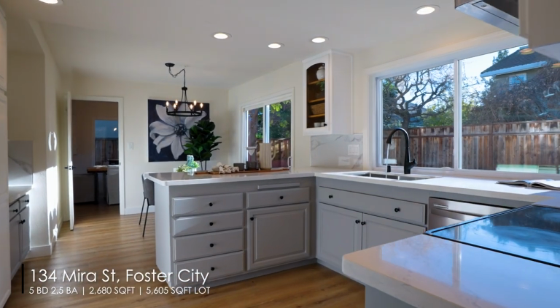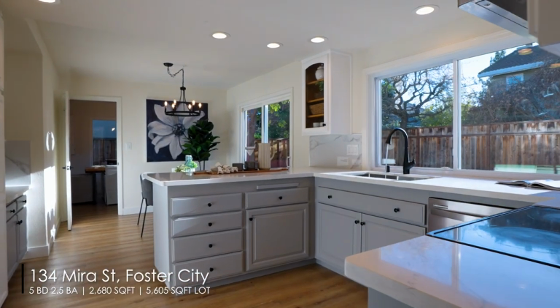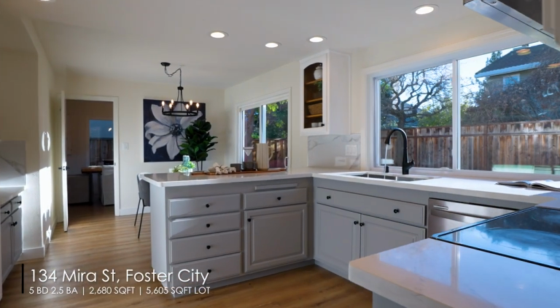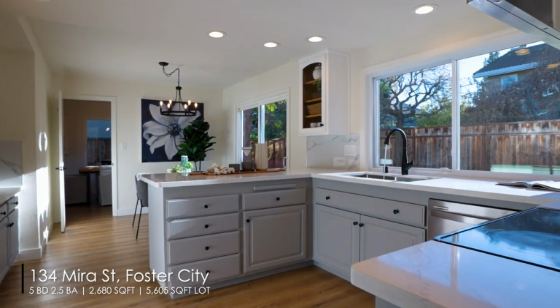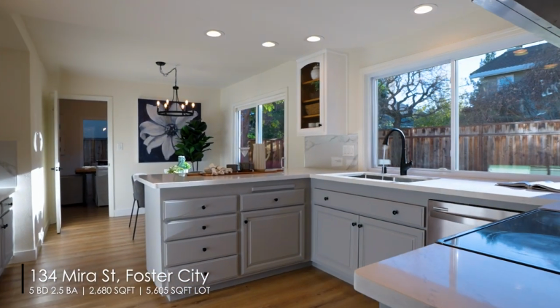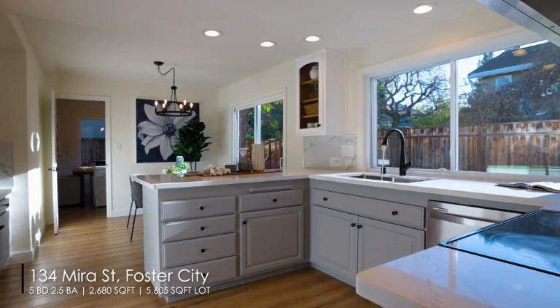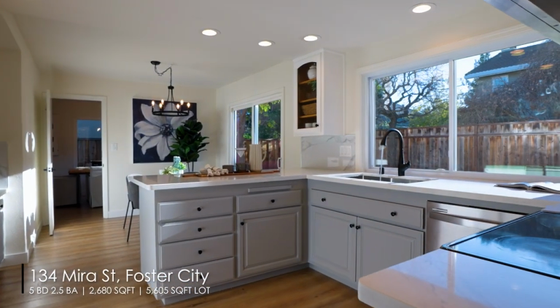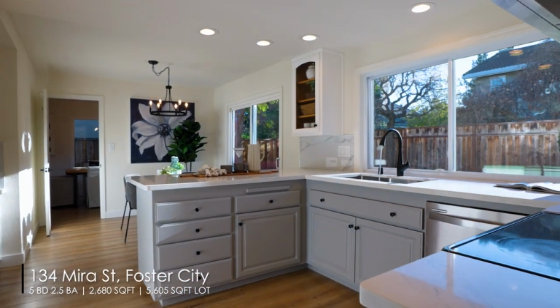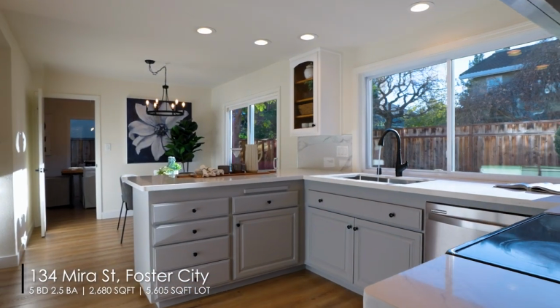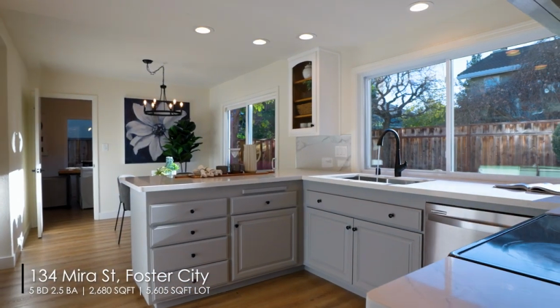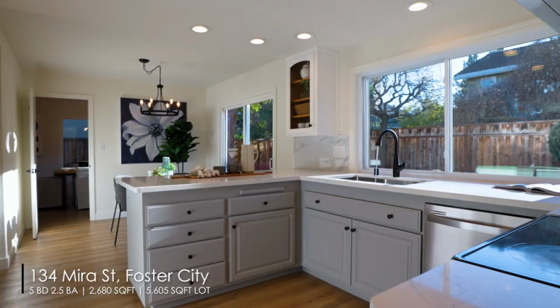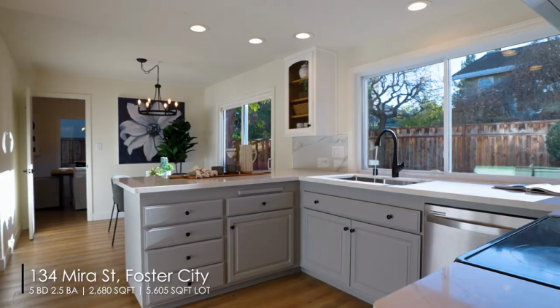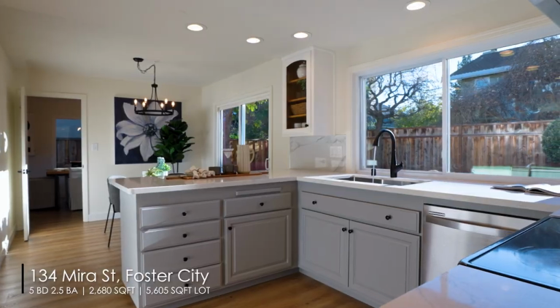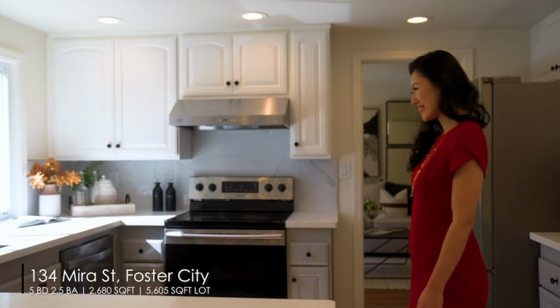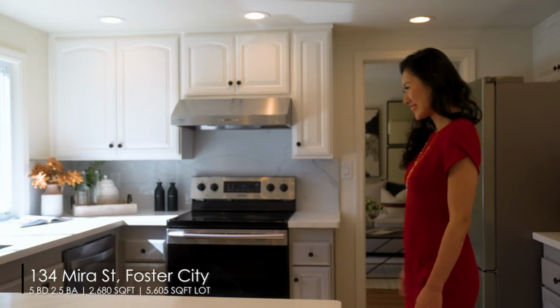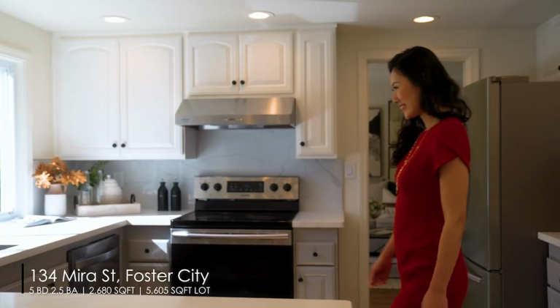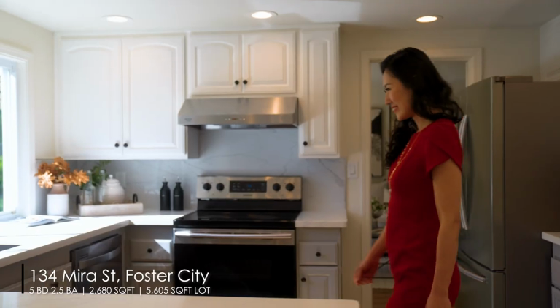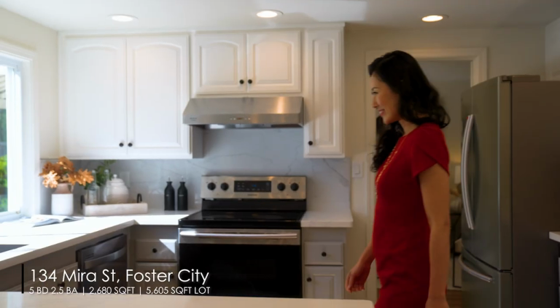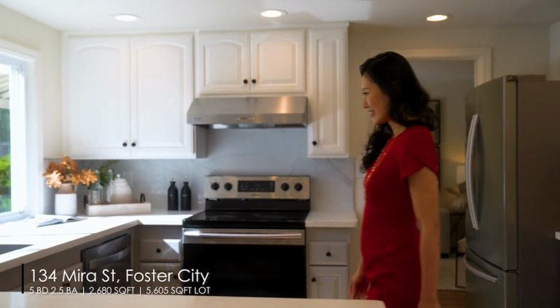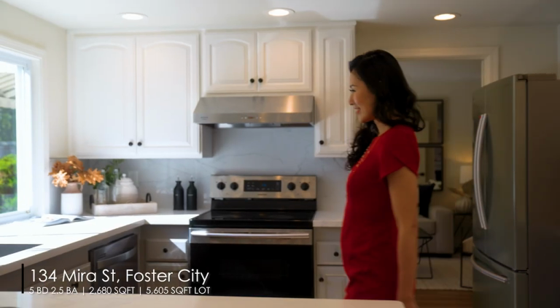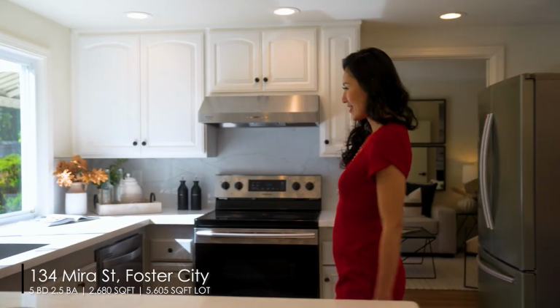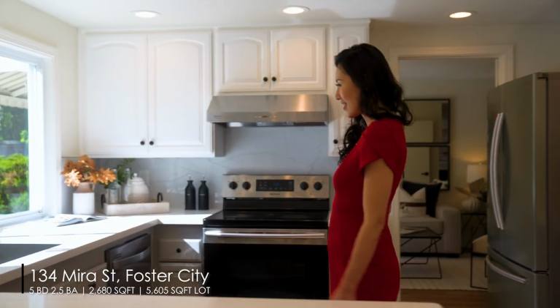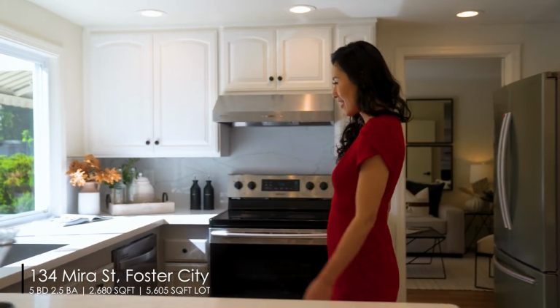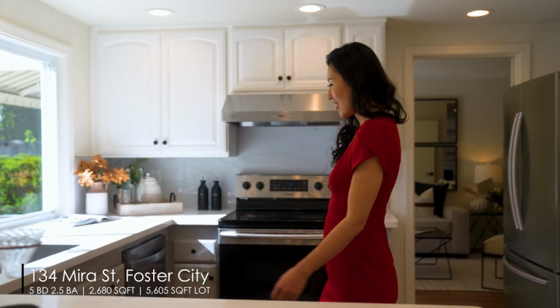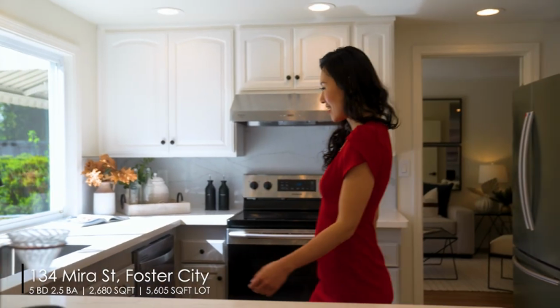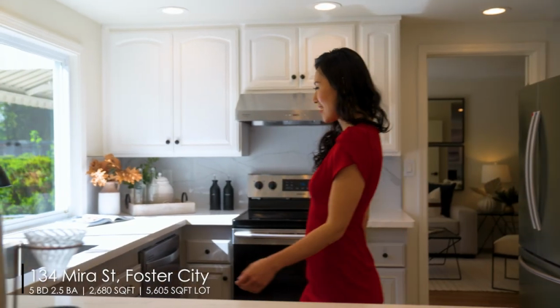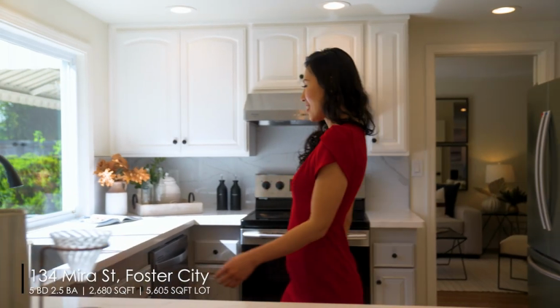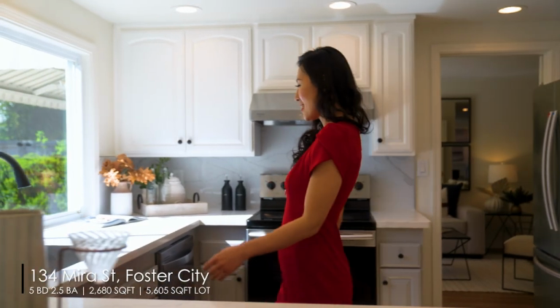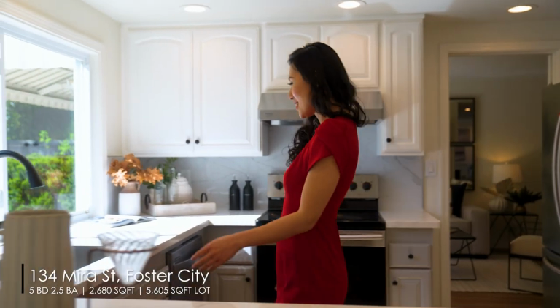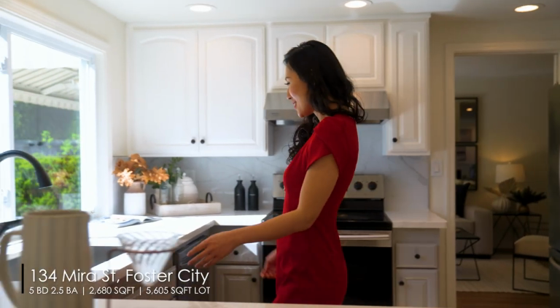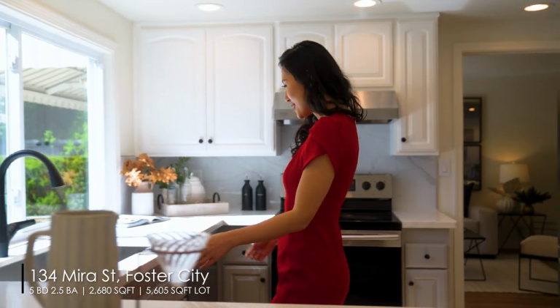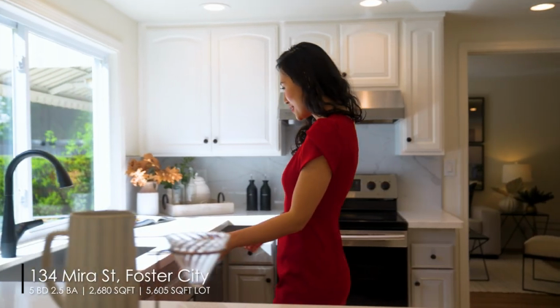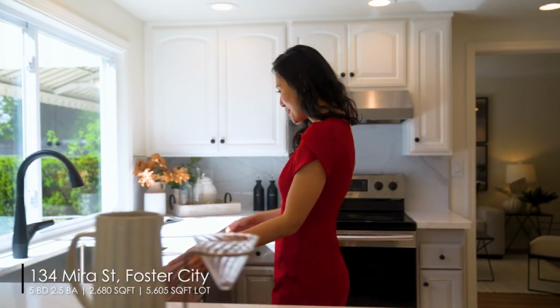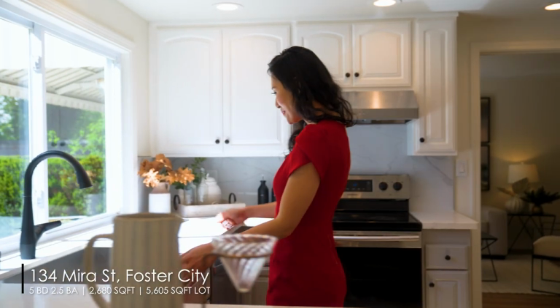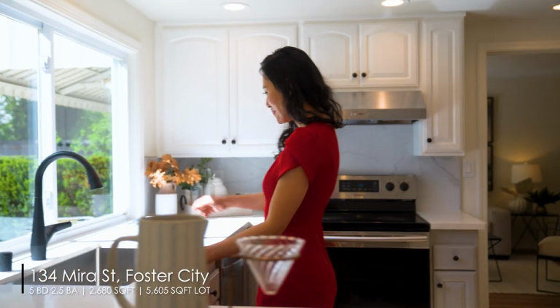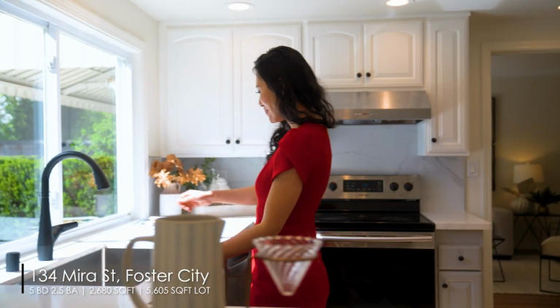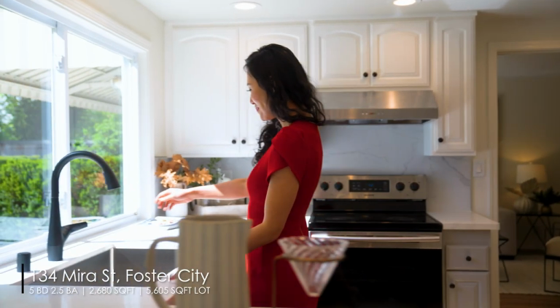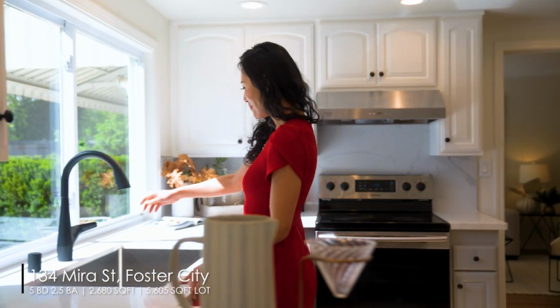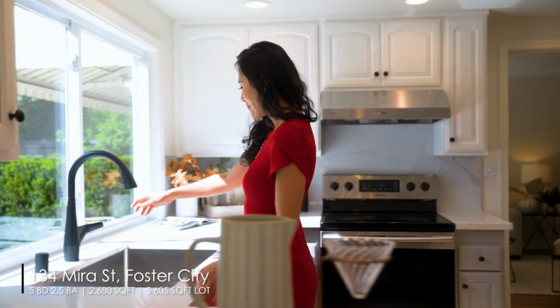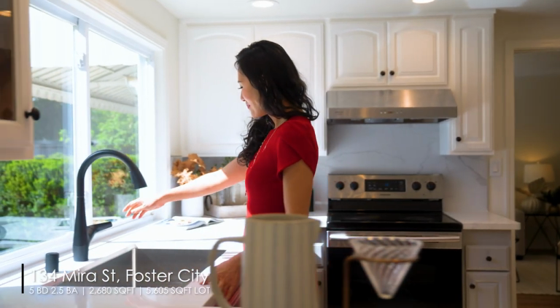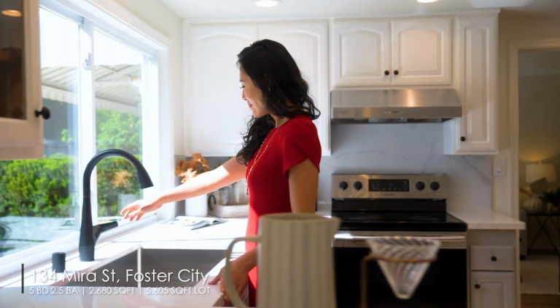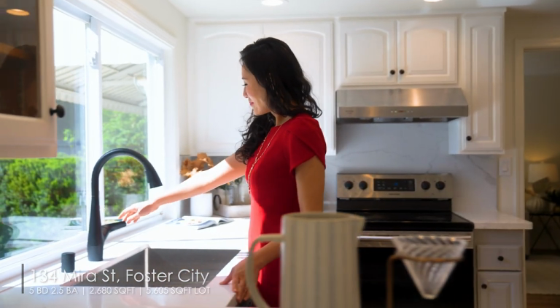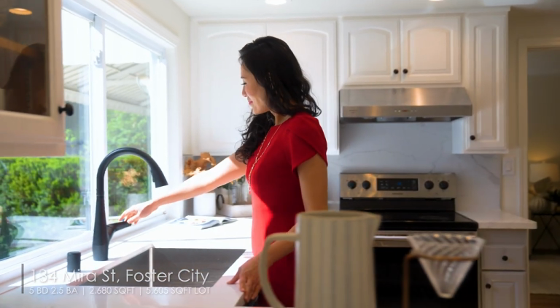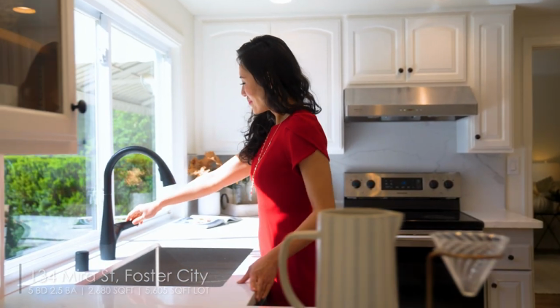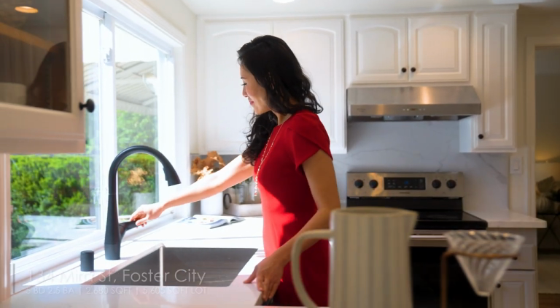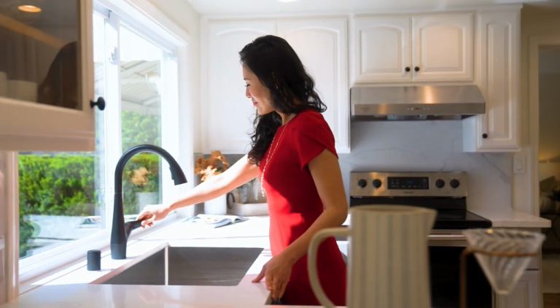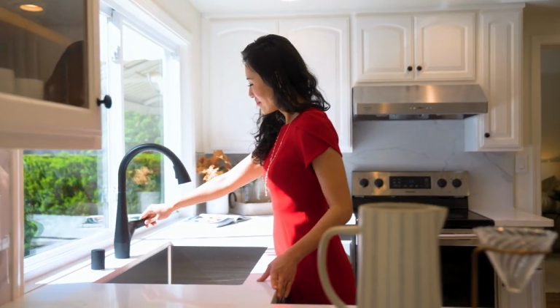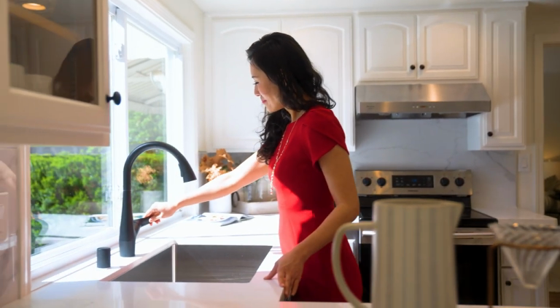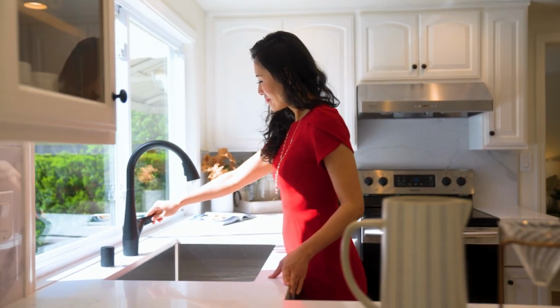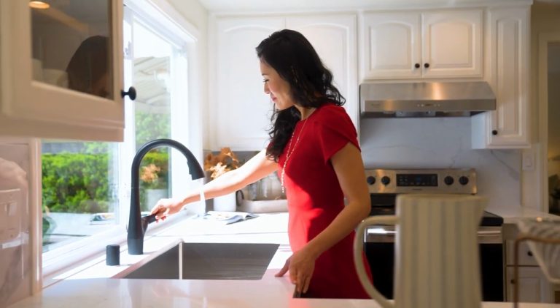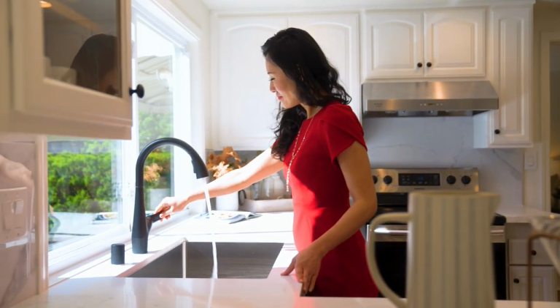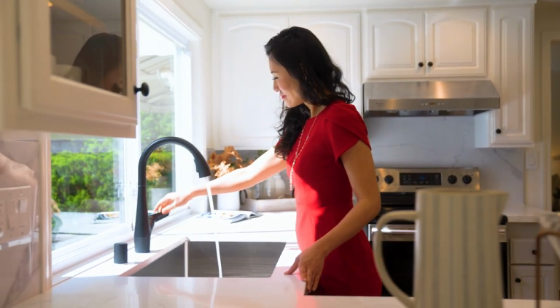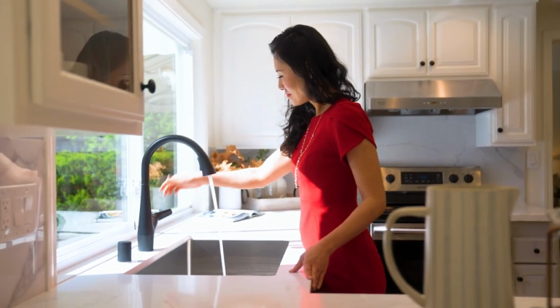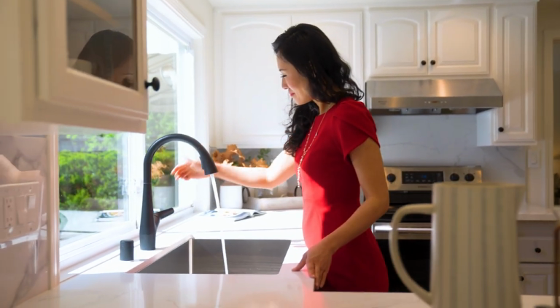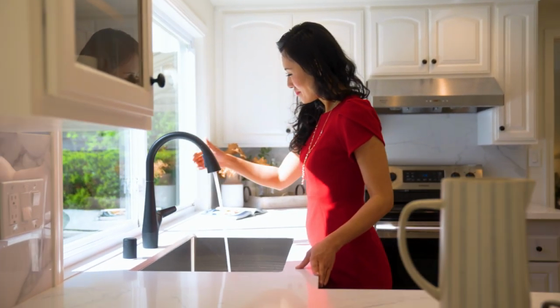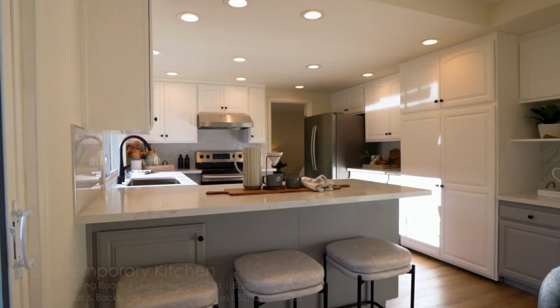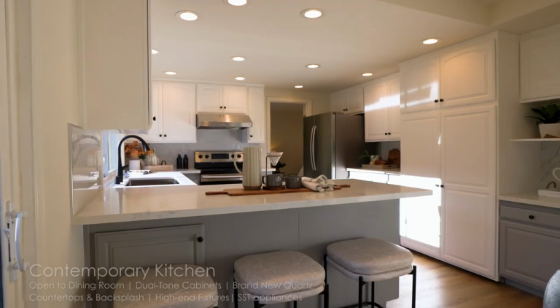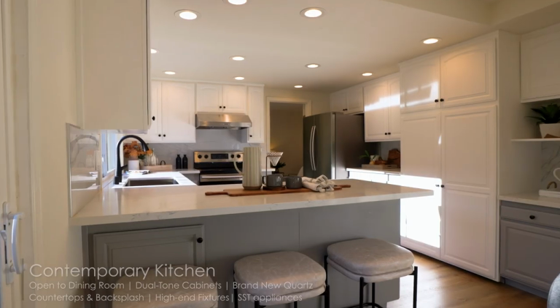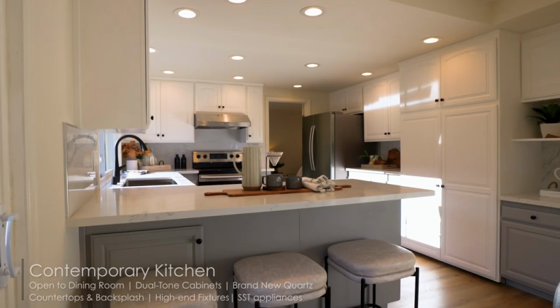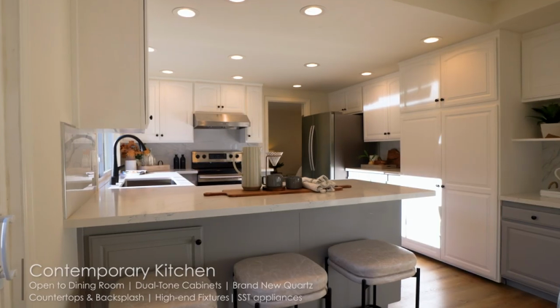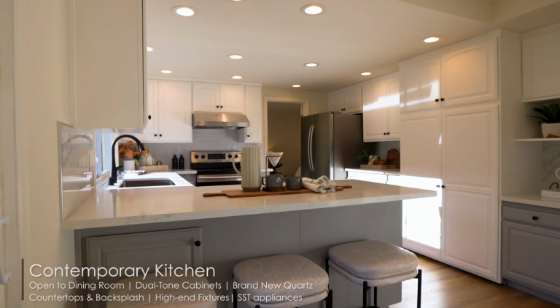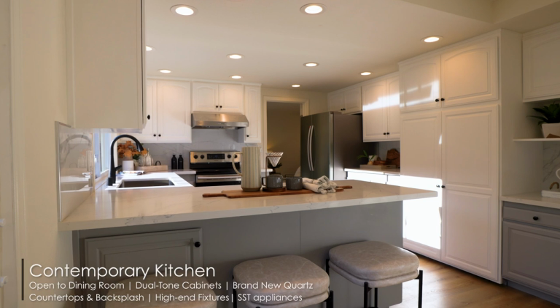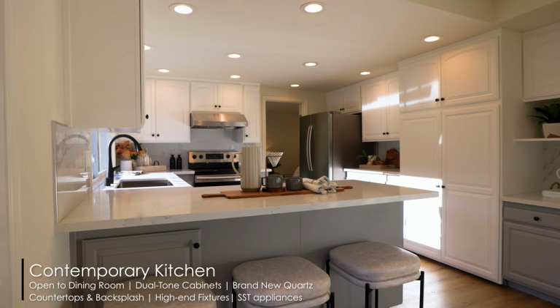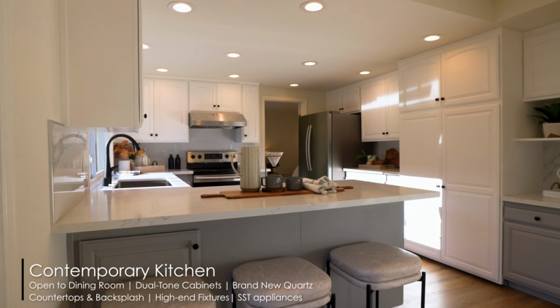This home features new waterproof flooring, new LED lights, and fresh paint throughout.